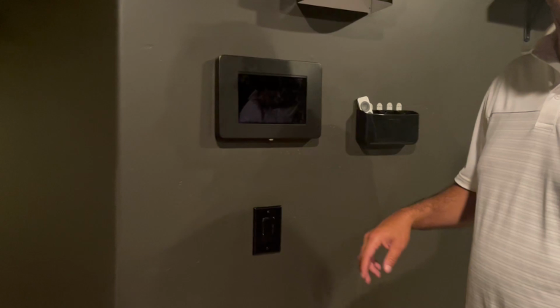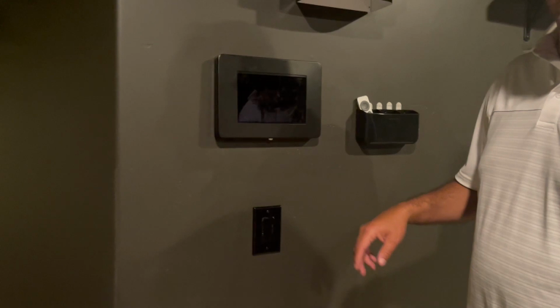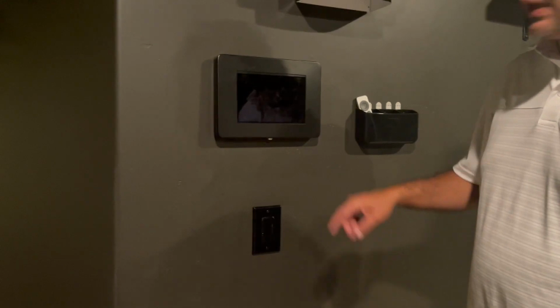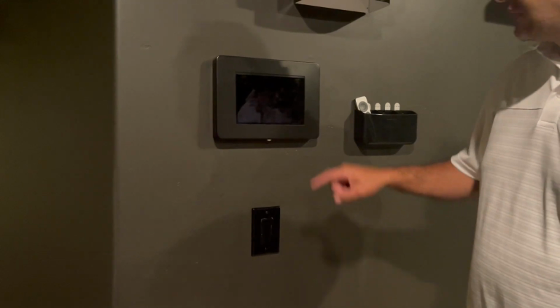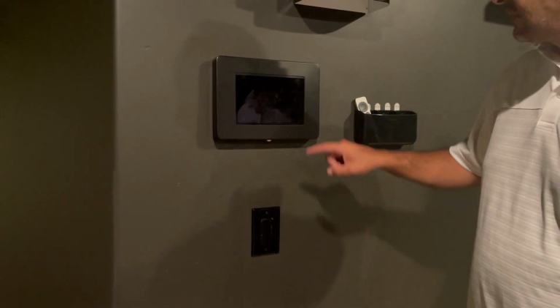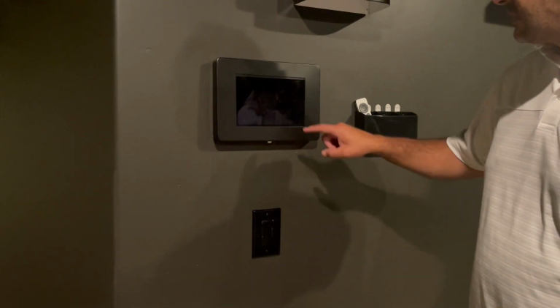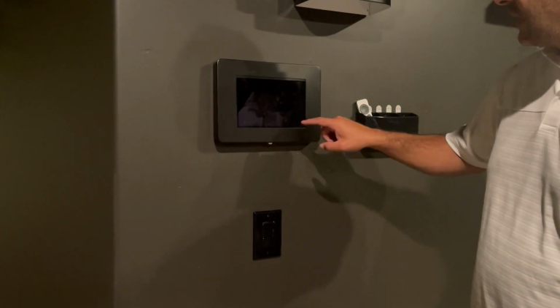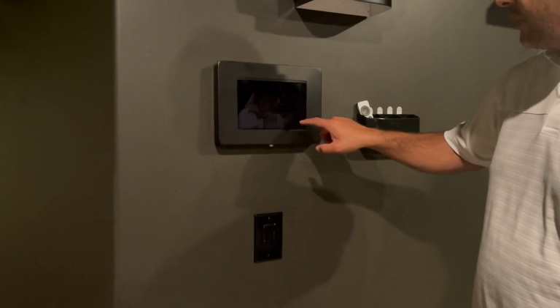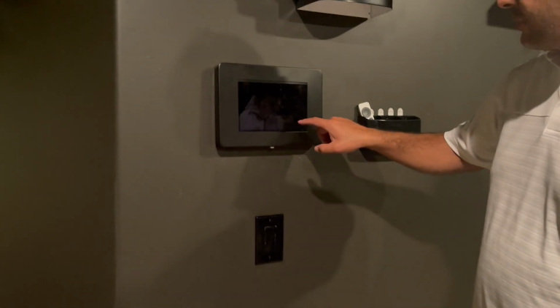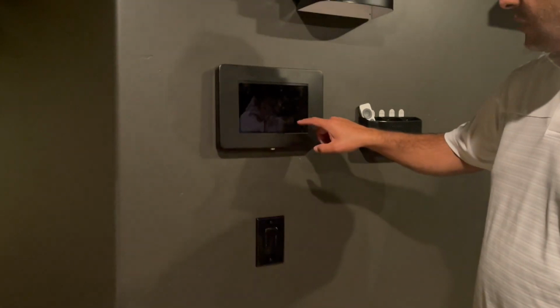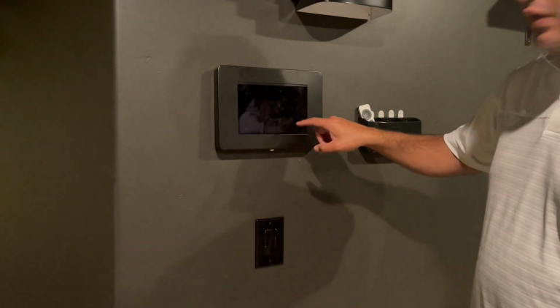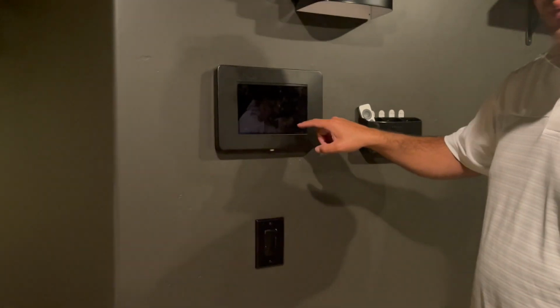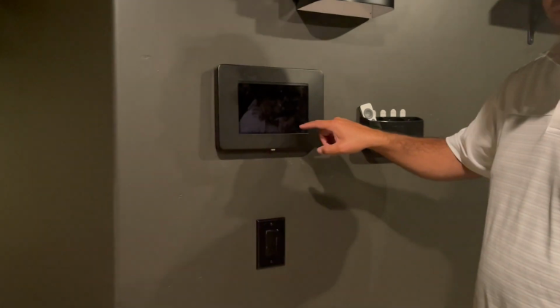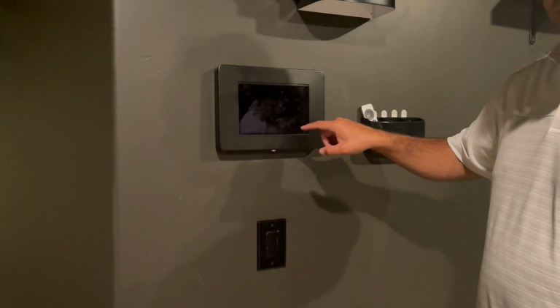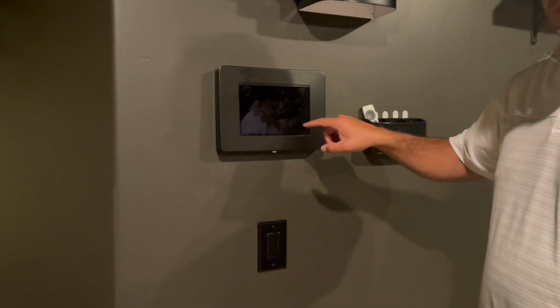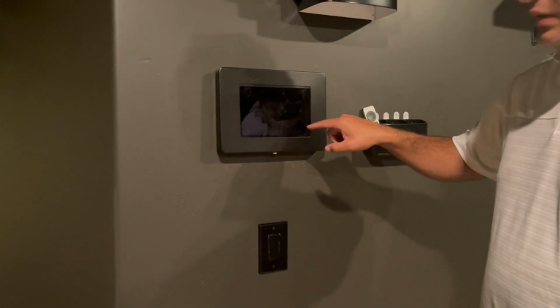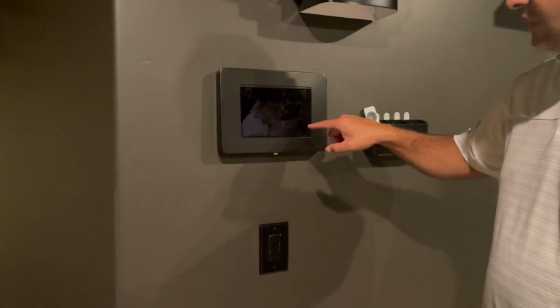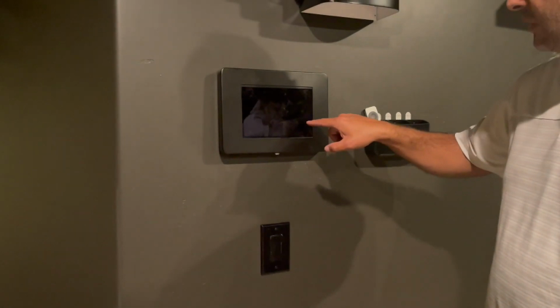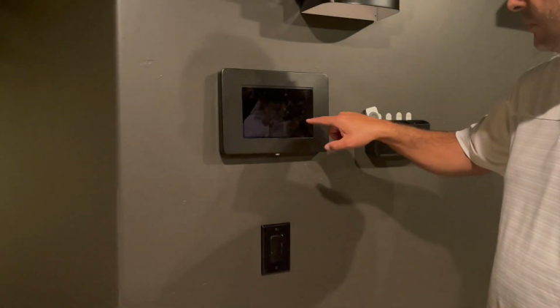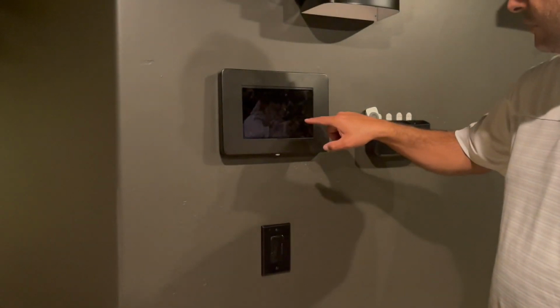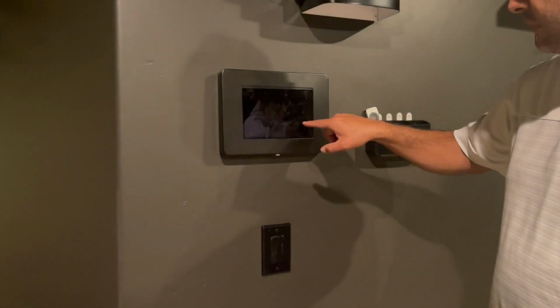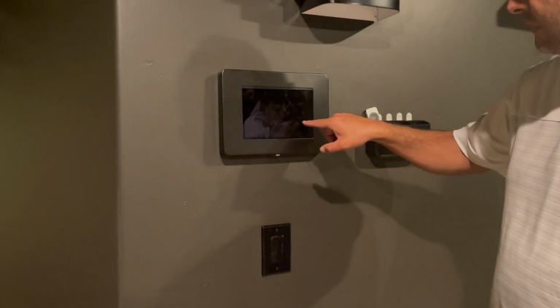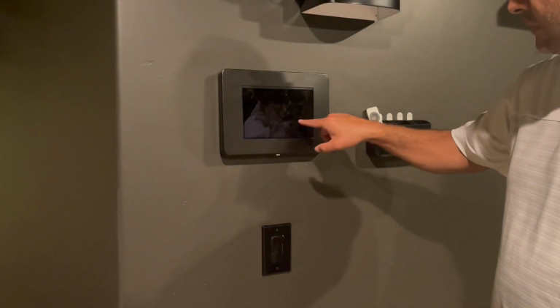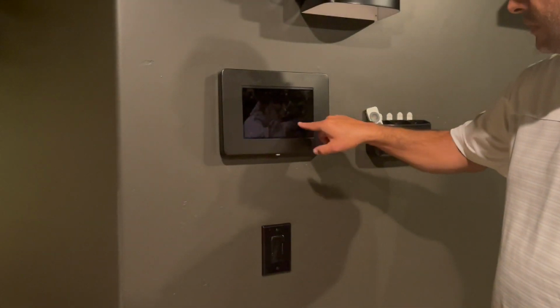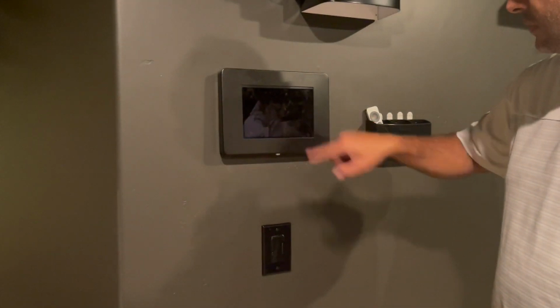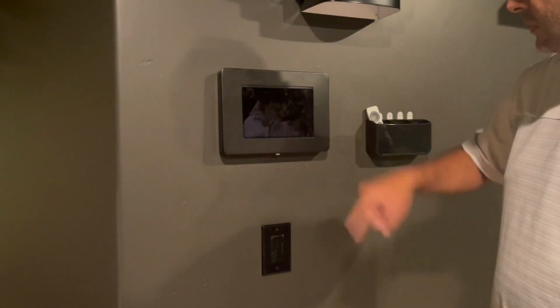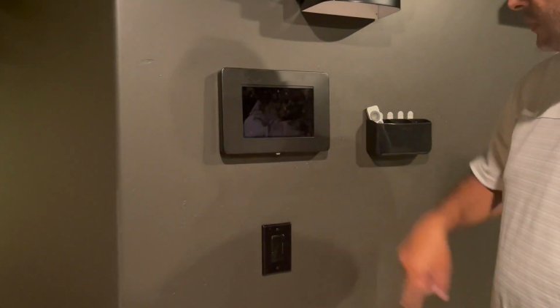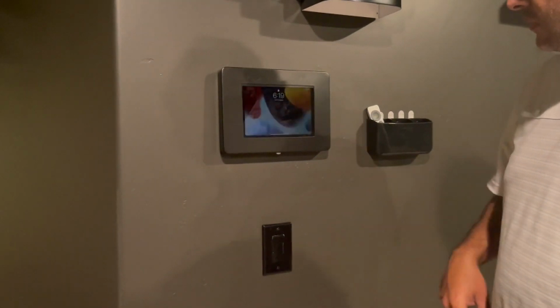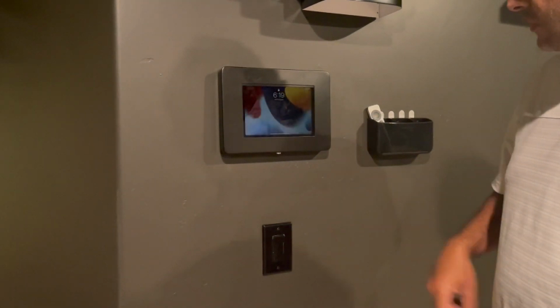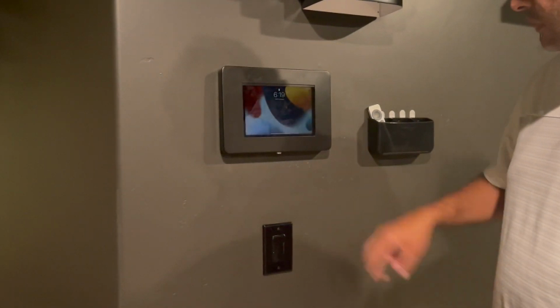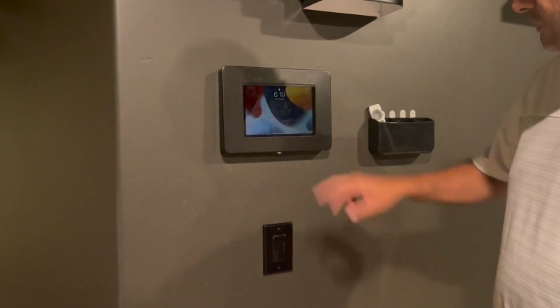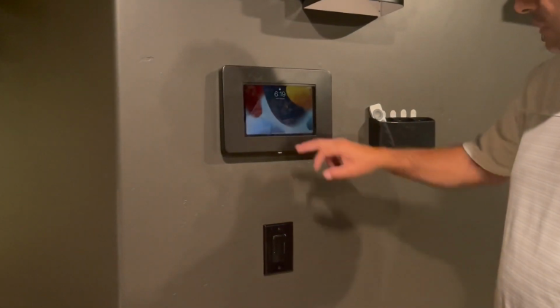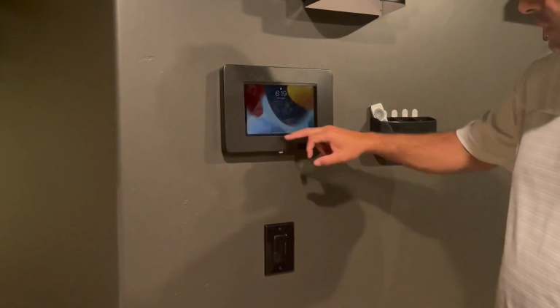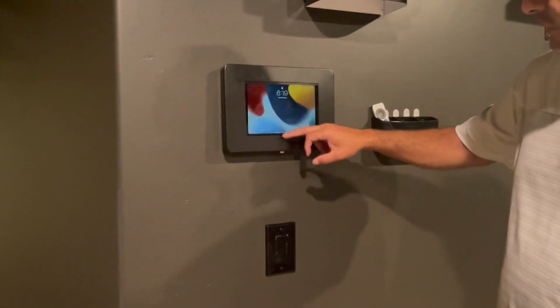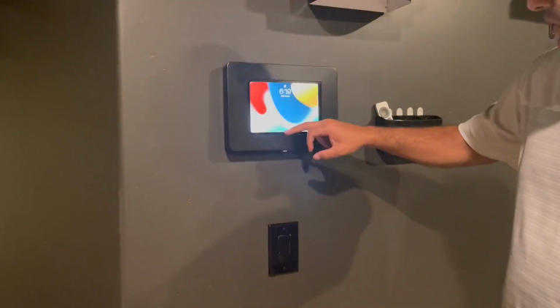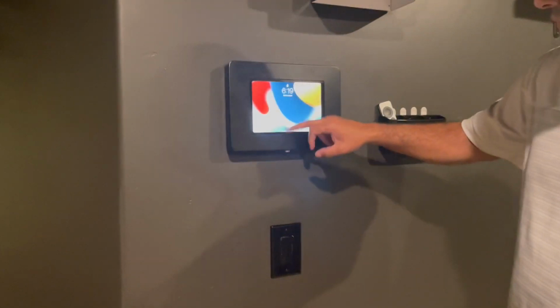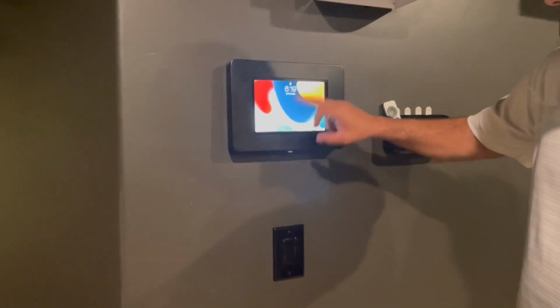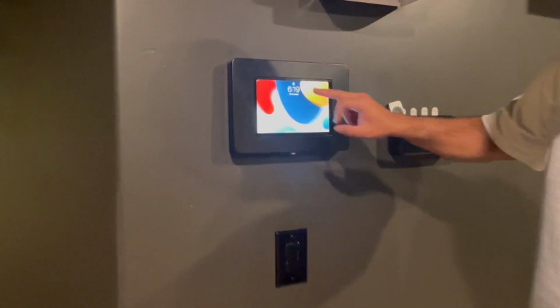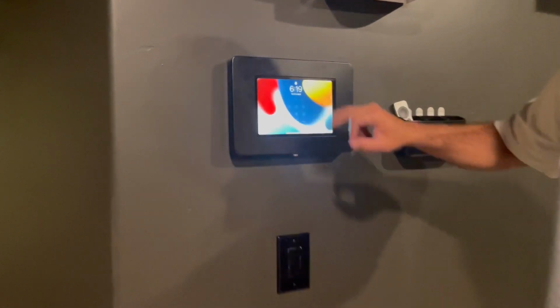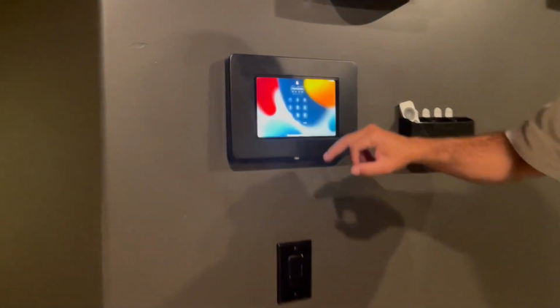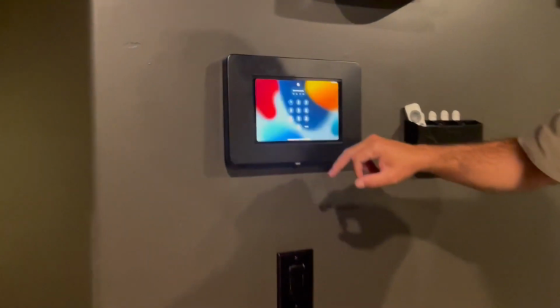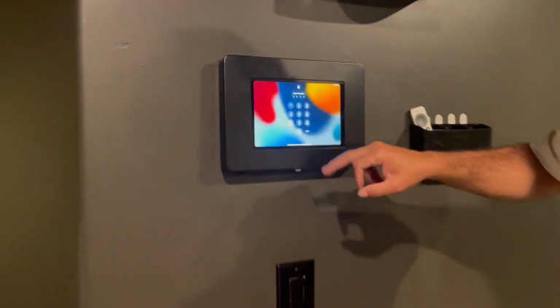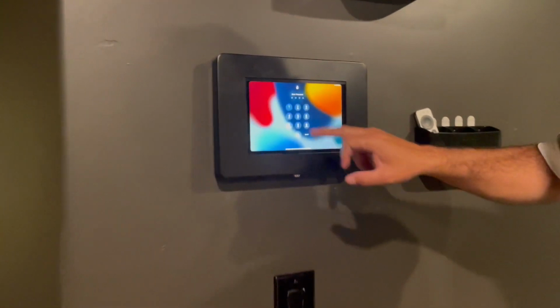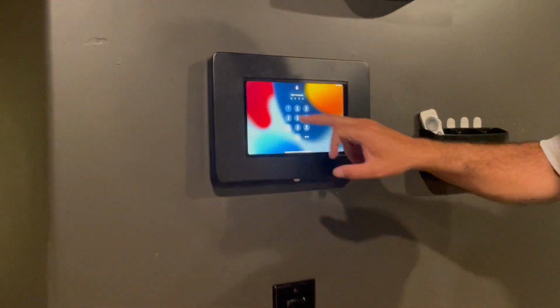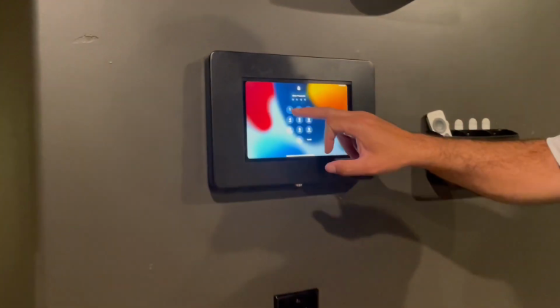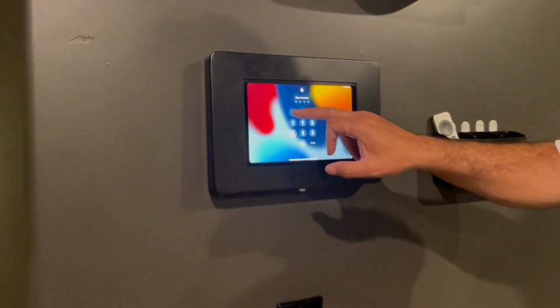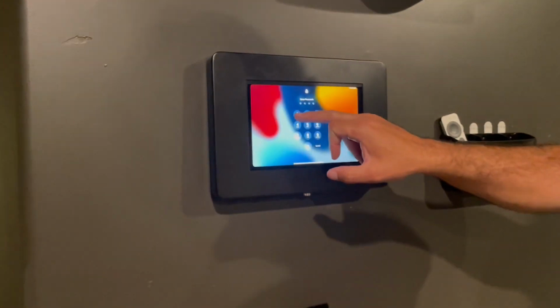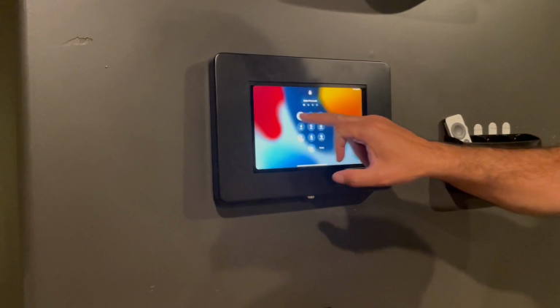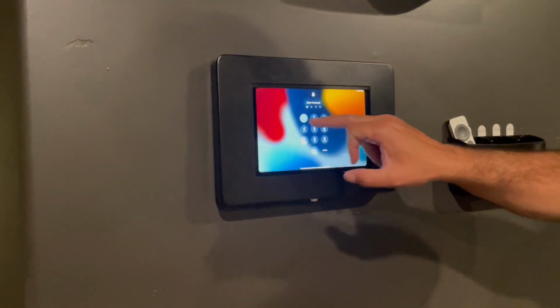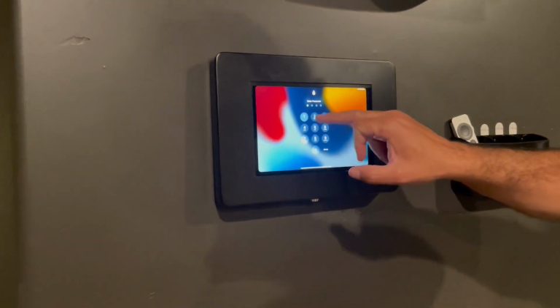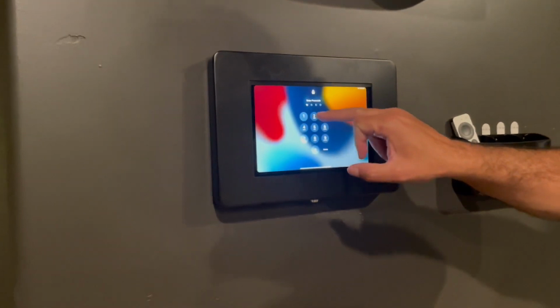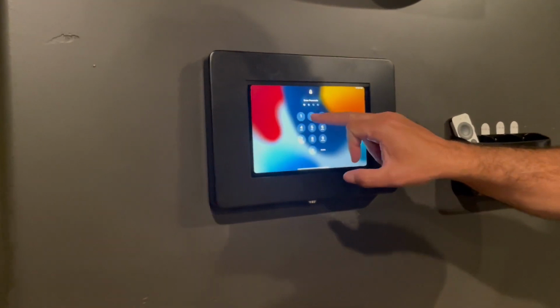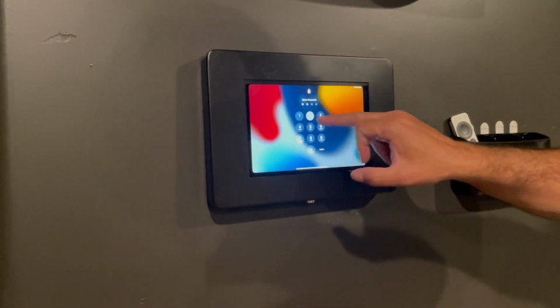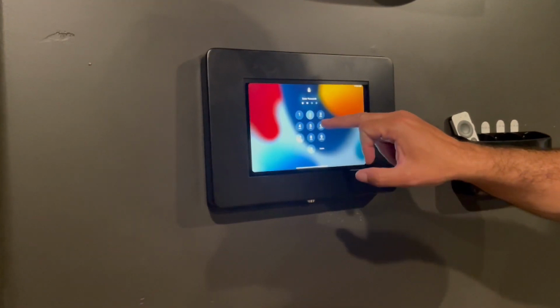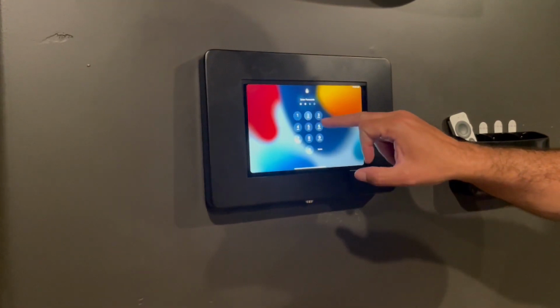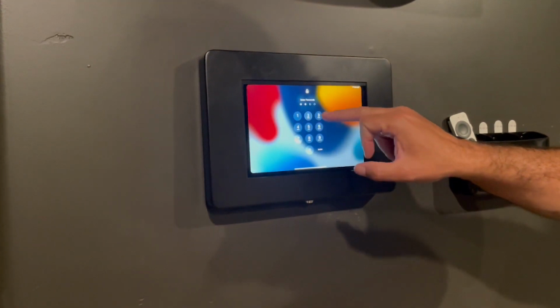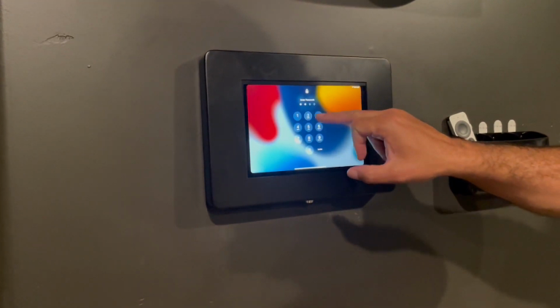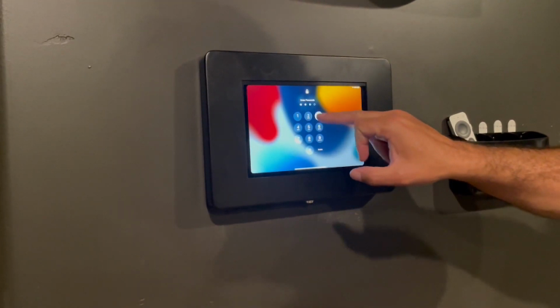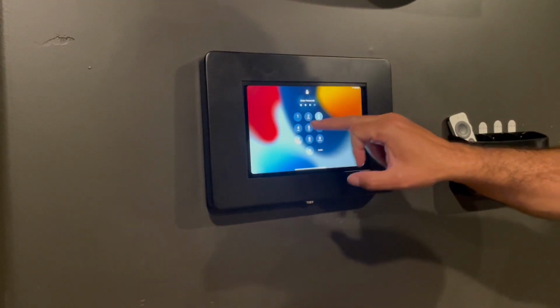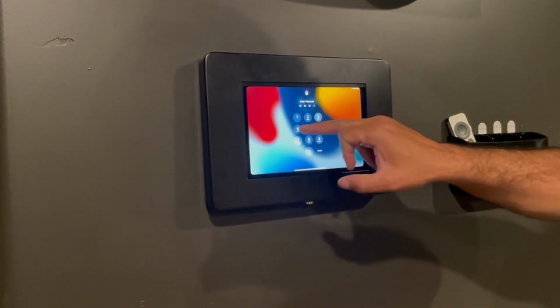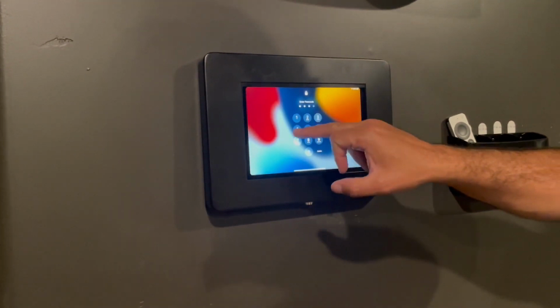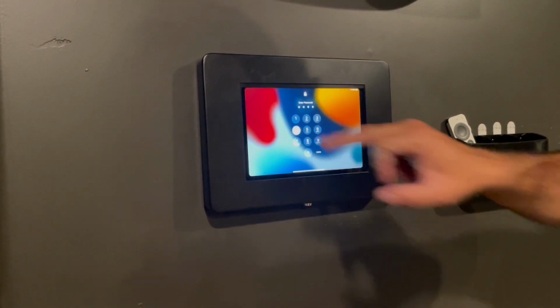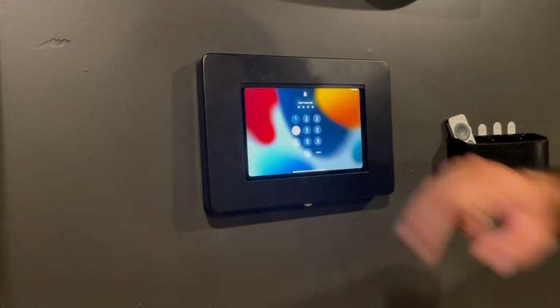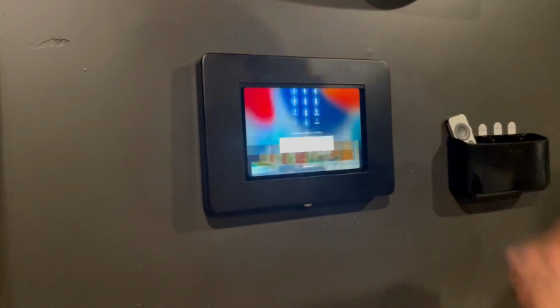All right, to set up the home theater and the movie theater, we're going to turn this up. We're going to open this. Code is 1, 2, 3, 4.